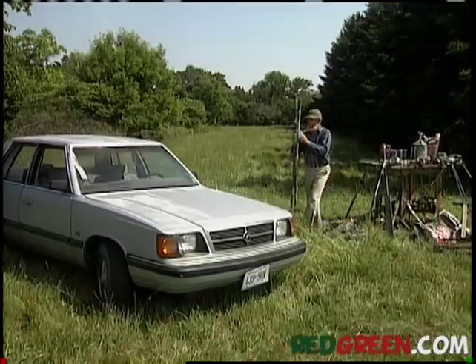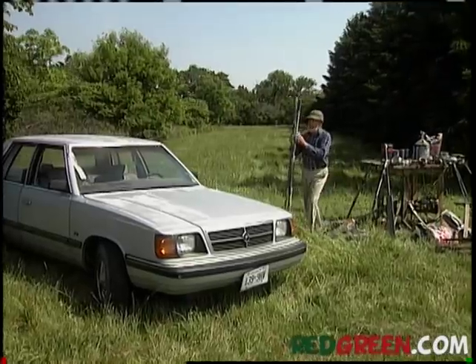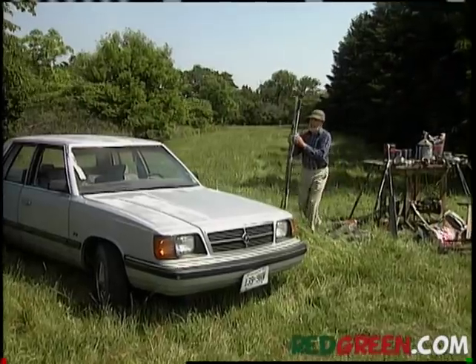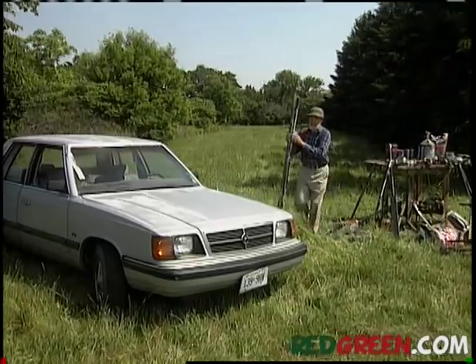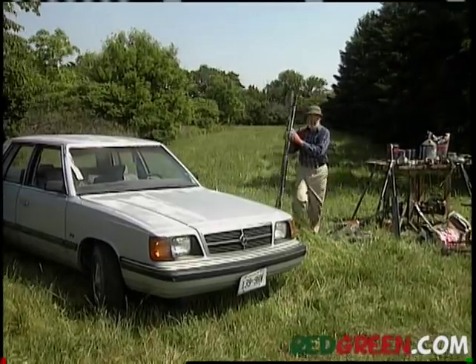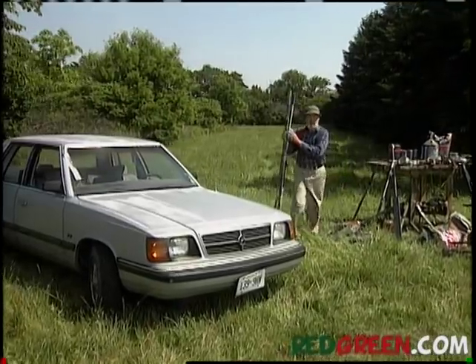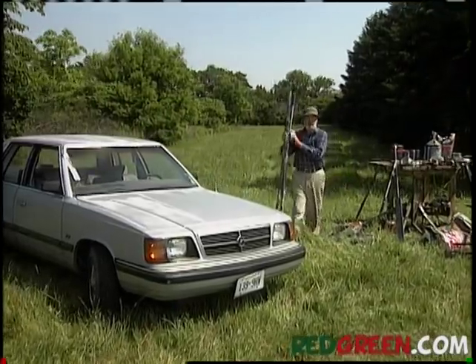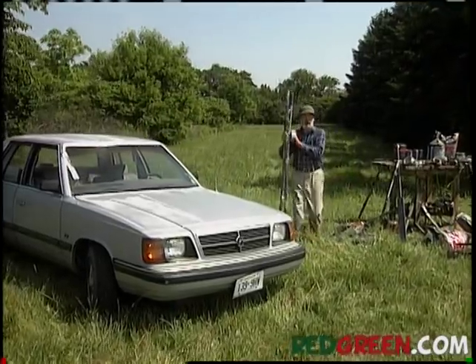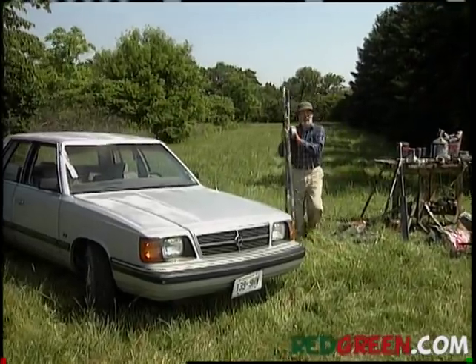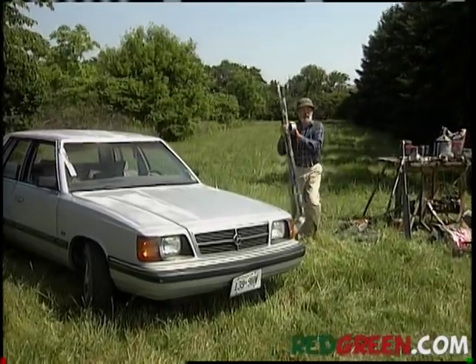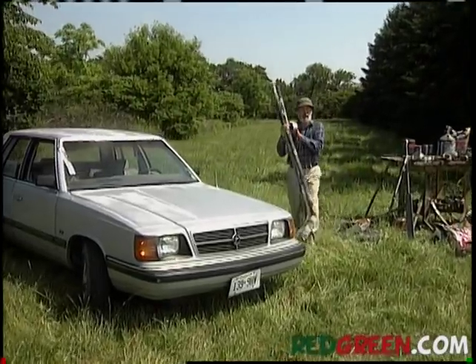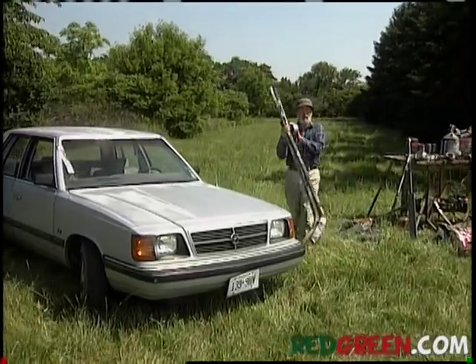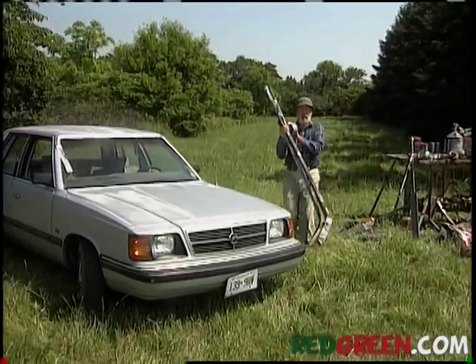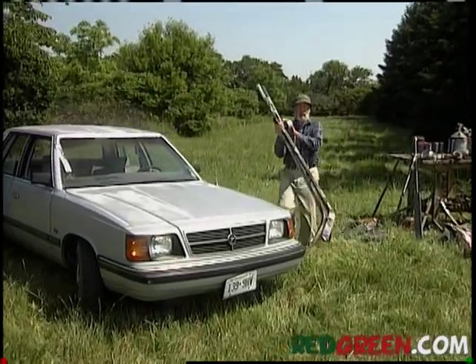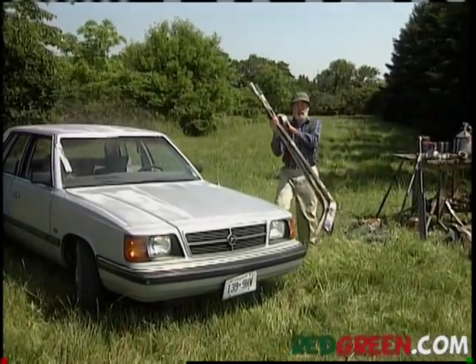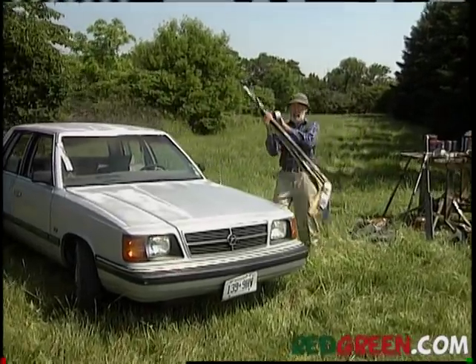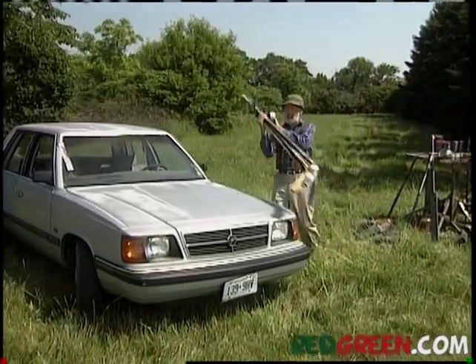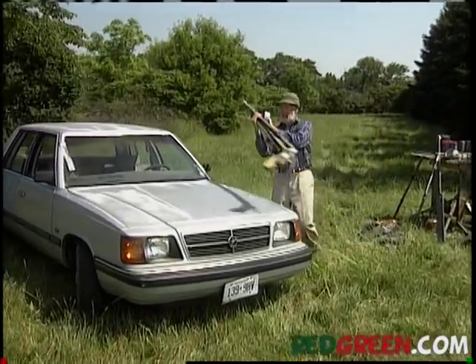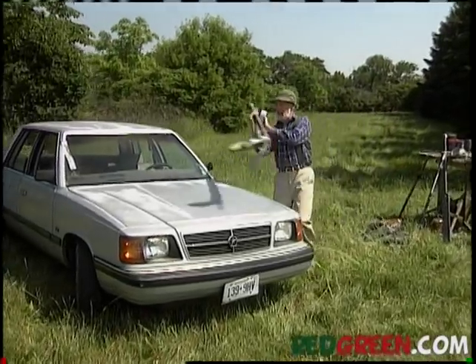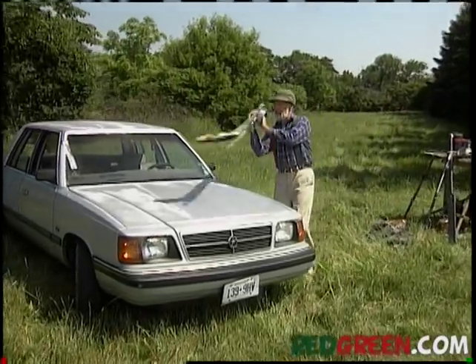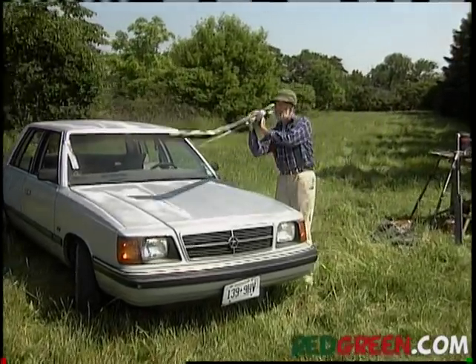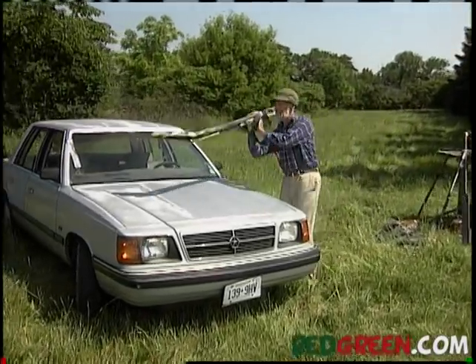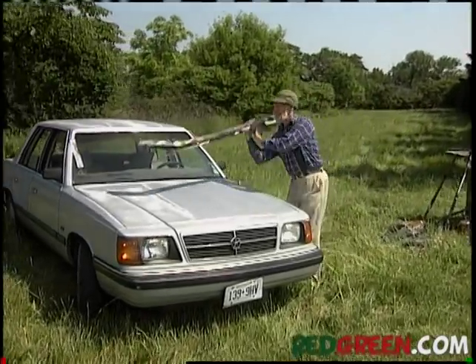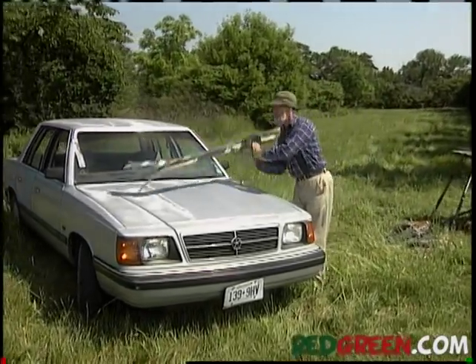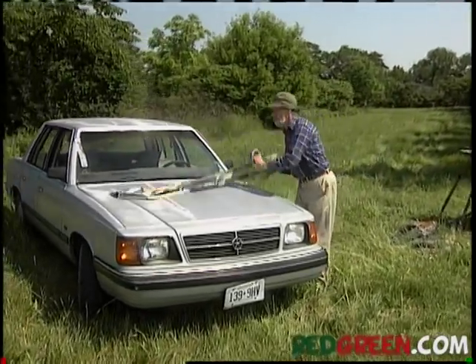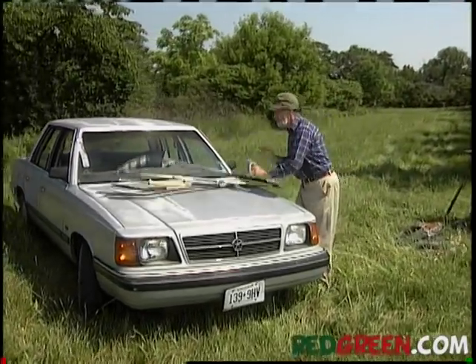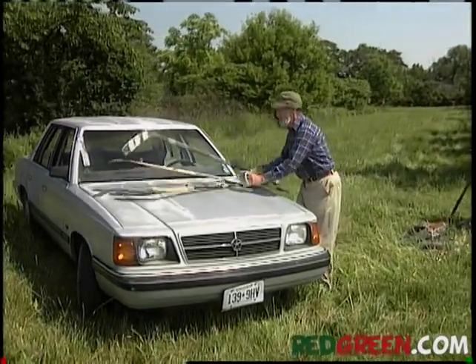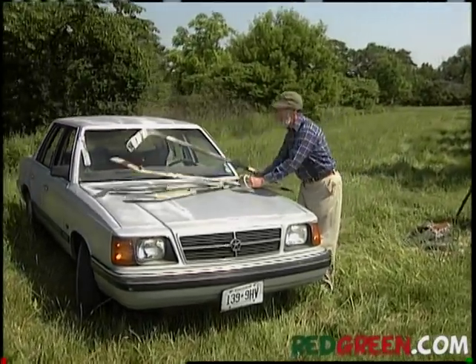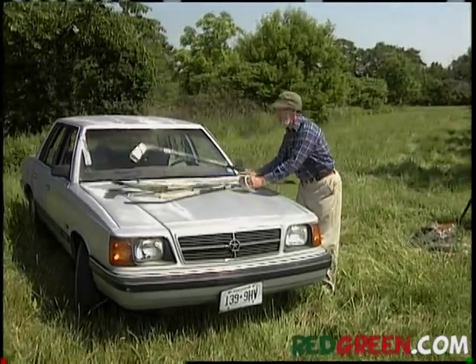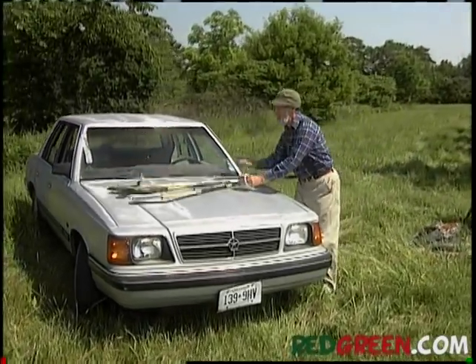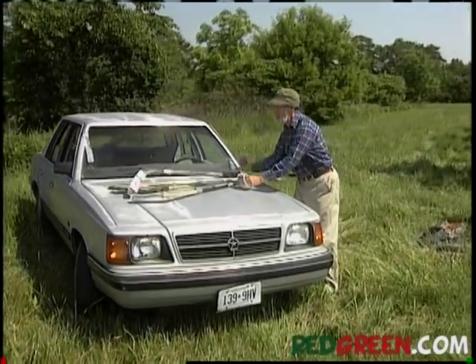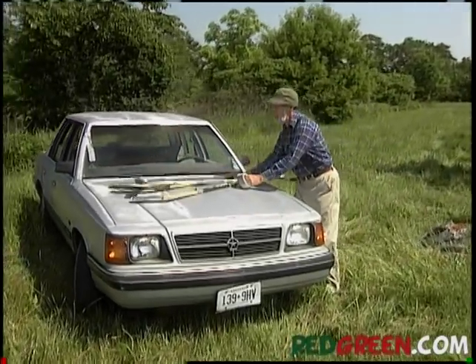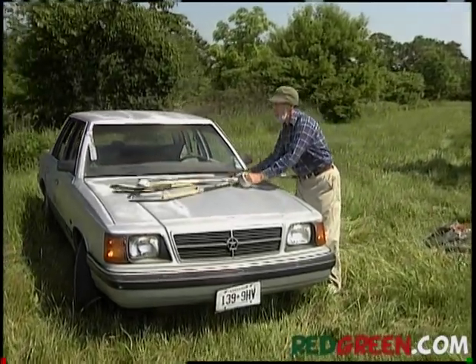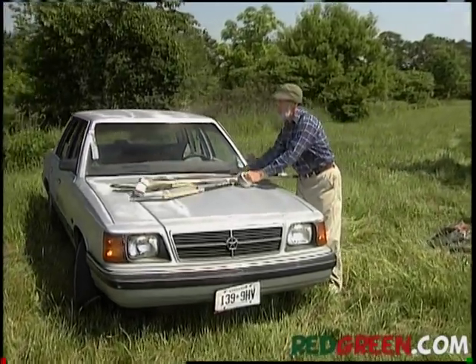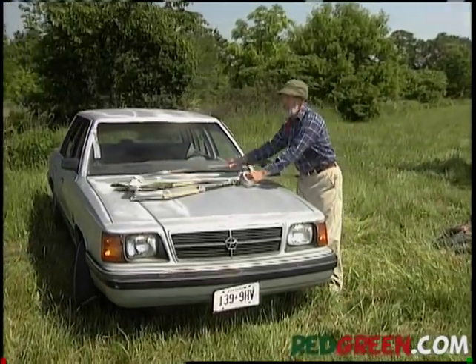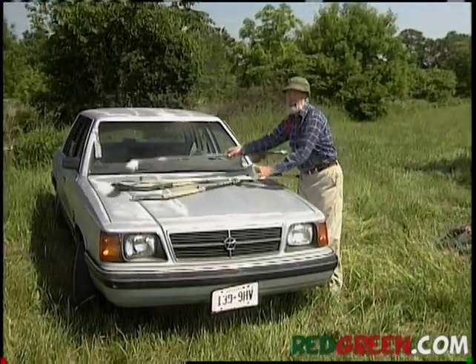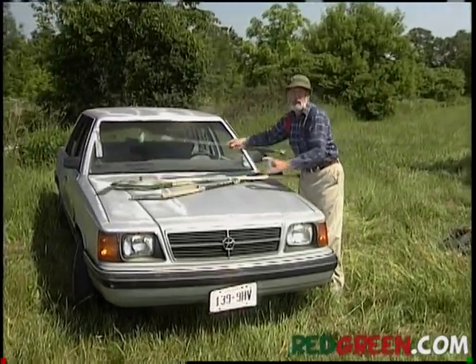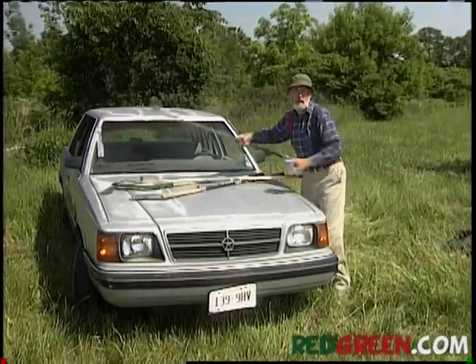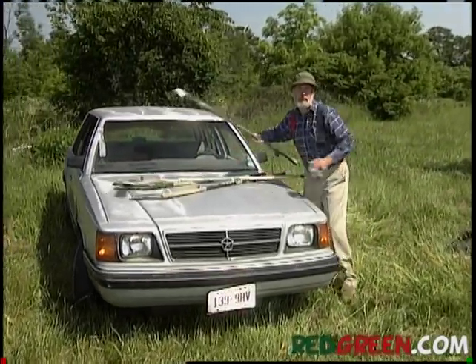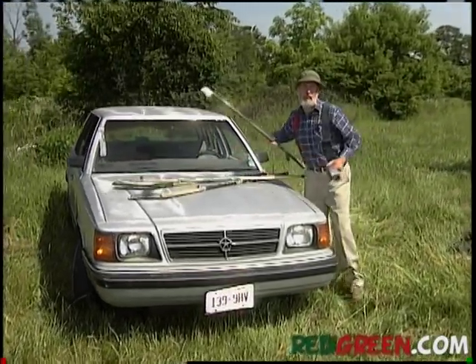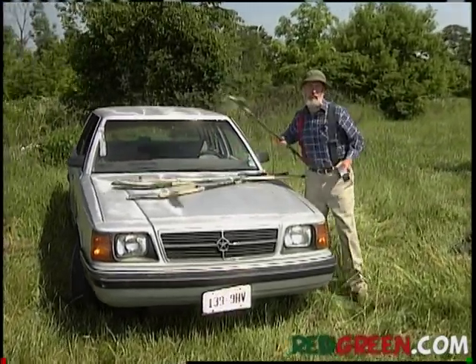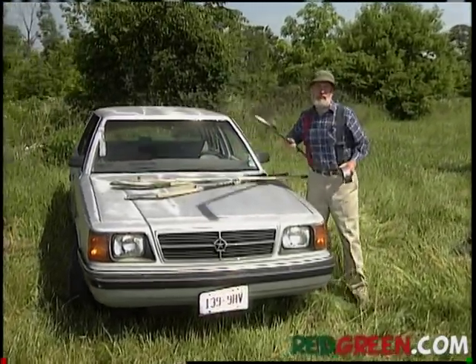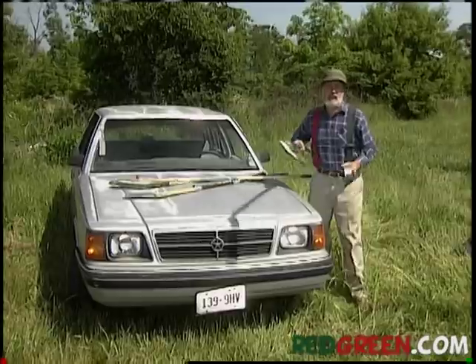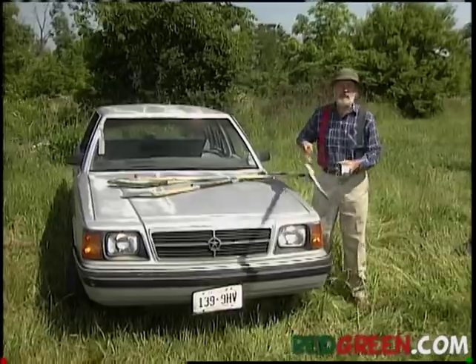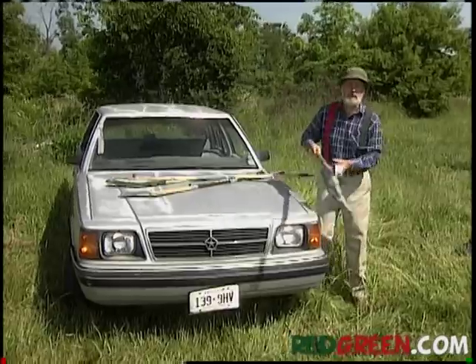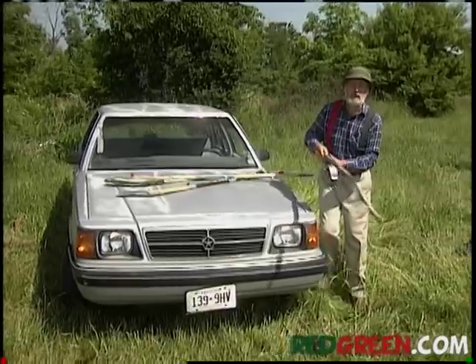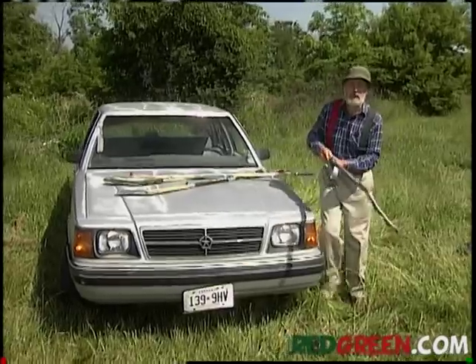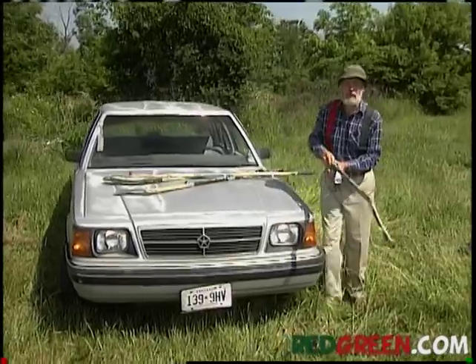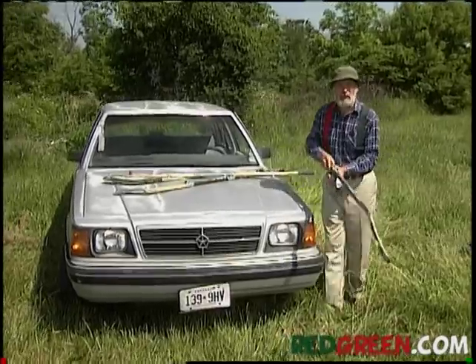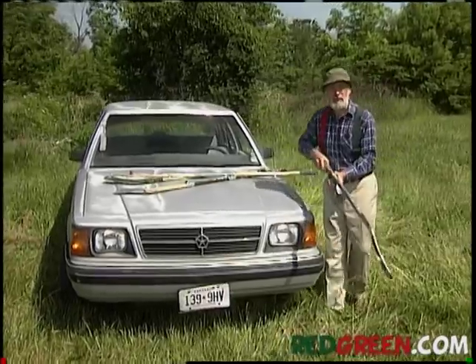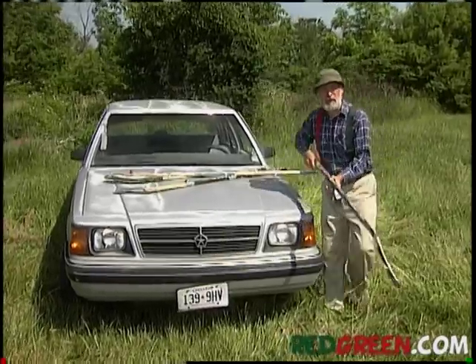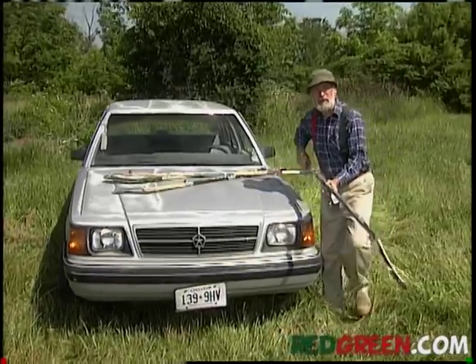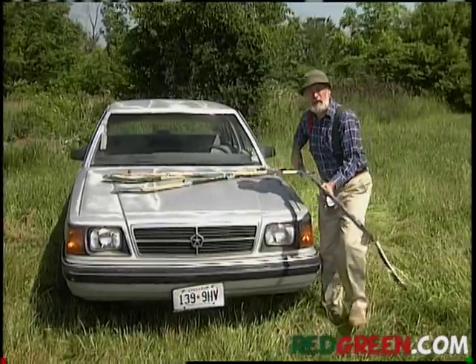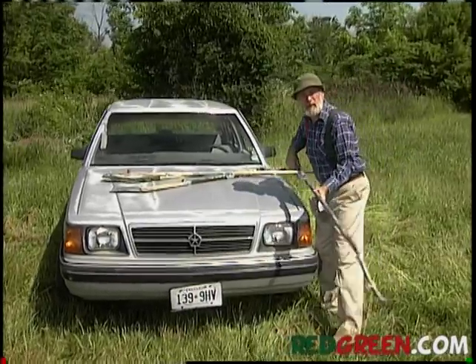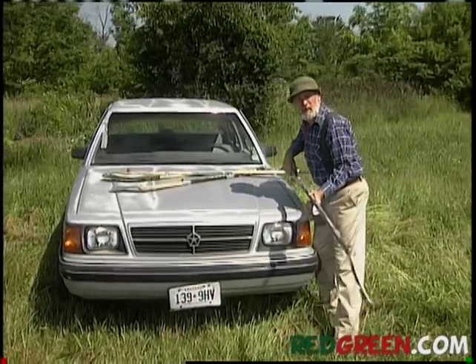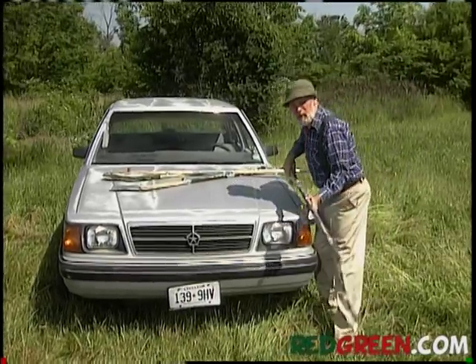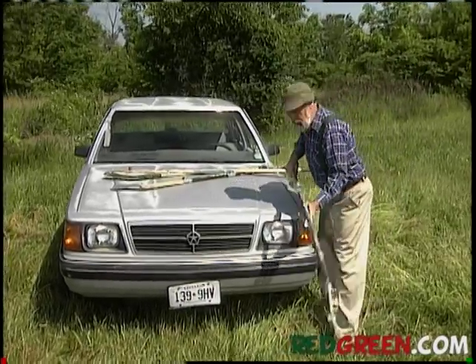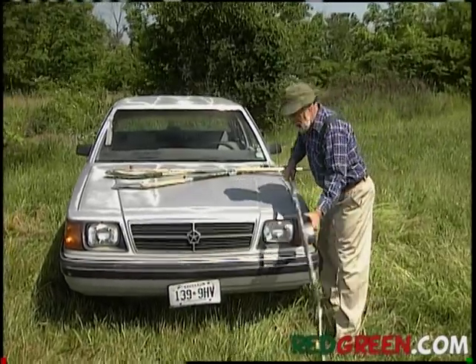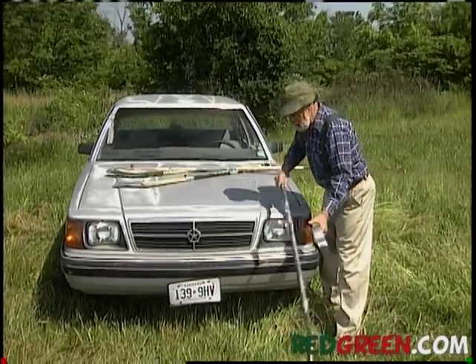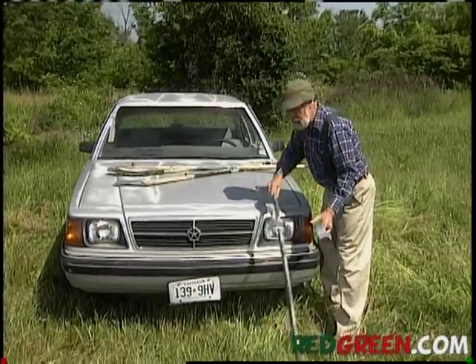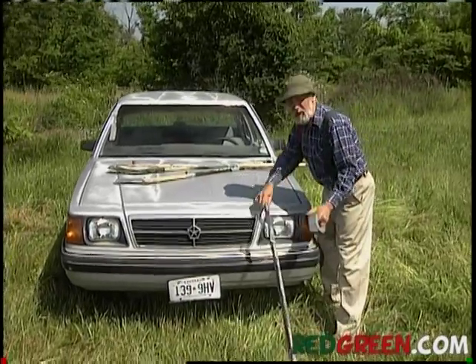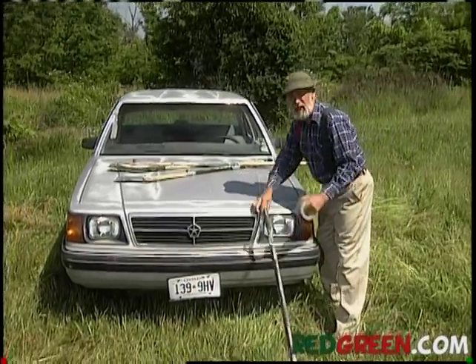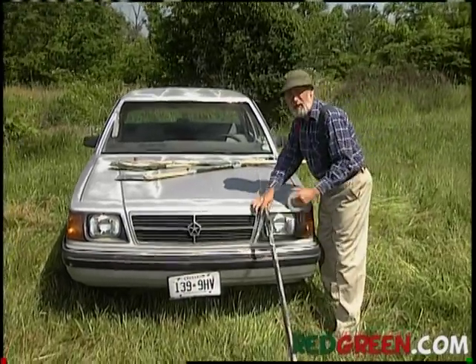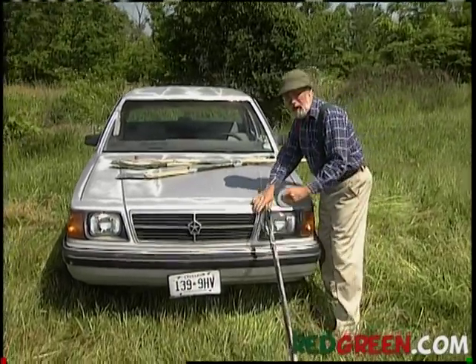And naturally, you're going to need a K car, which these days are pretty much restricted to yard work anyway.